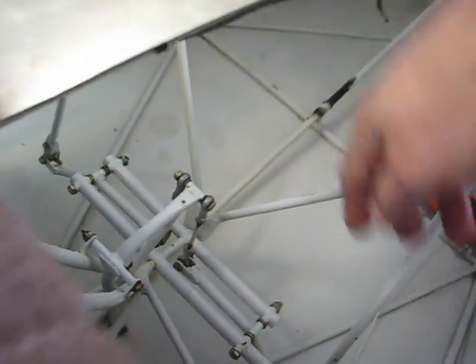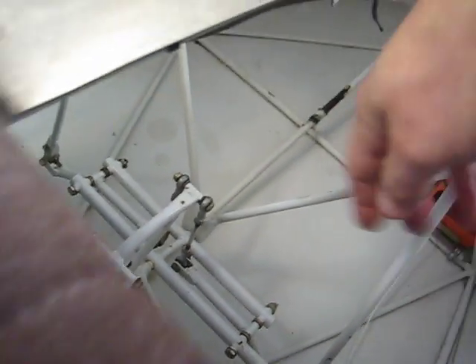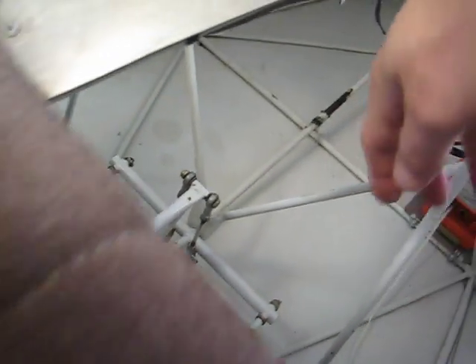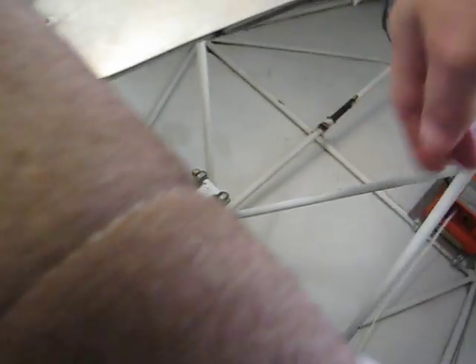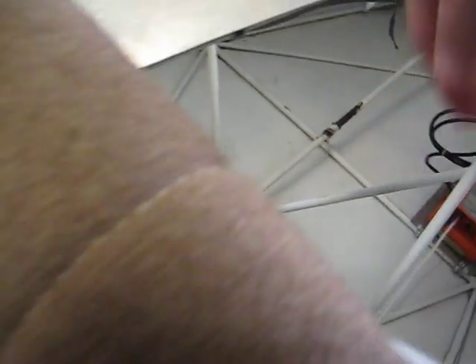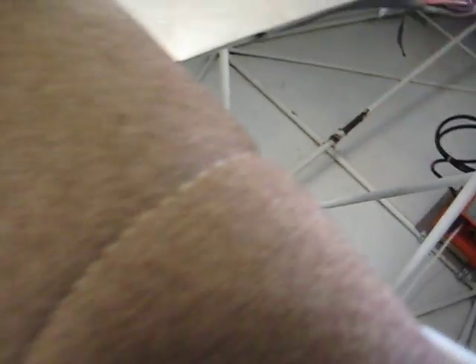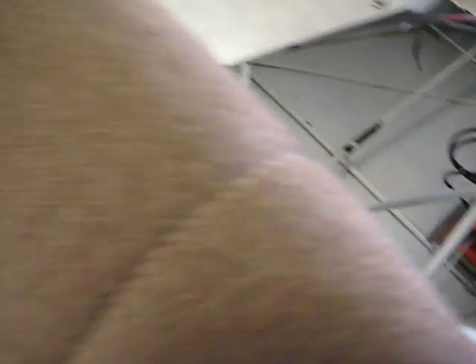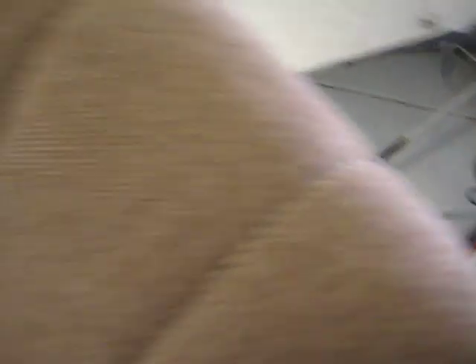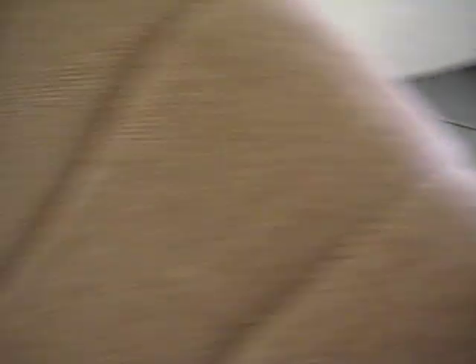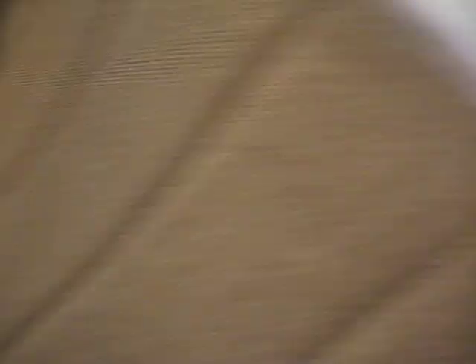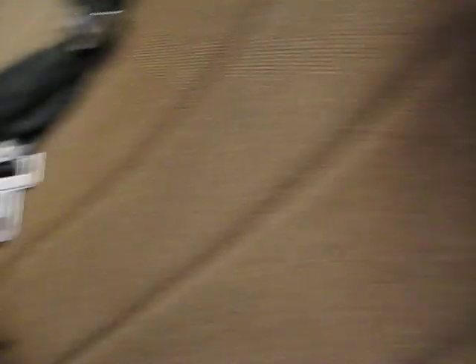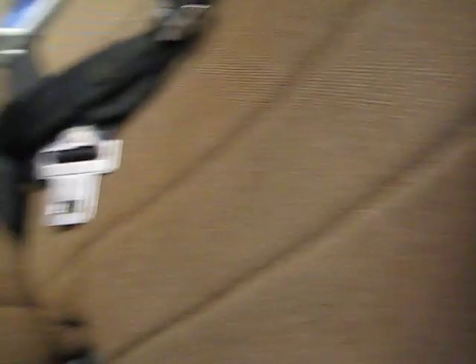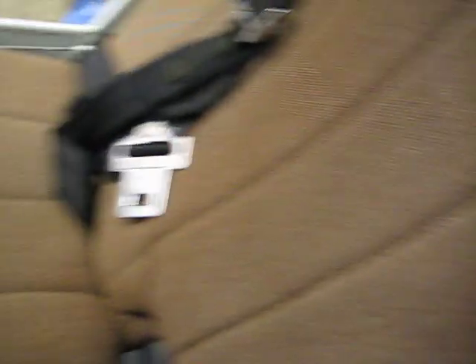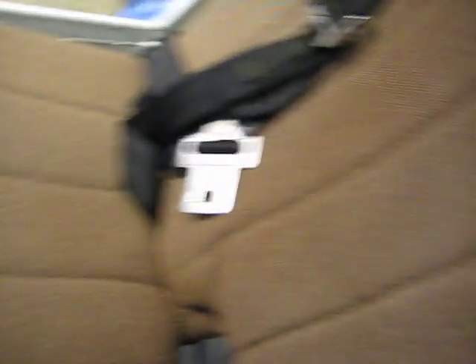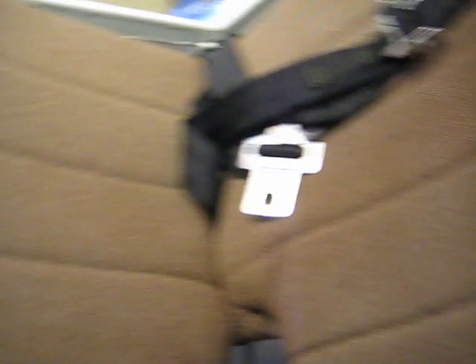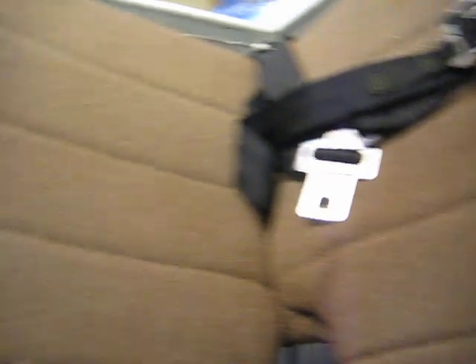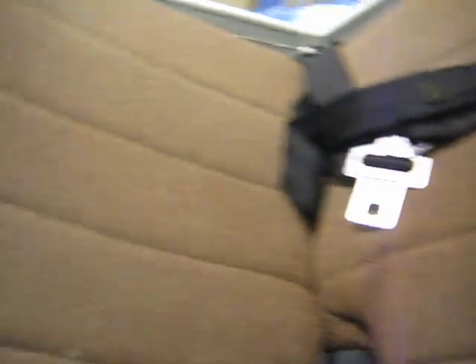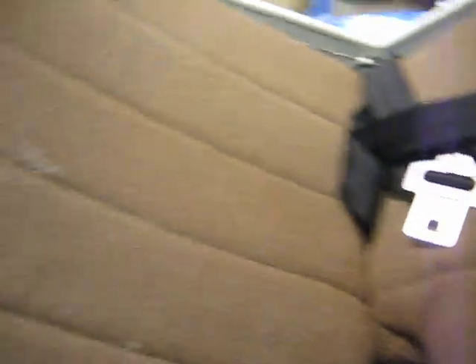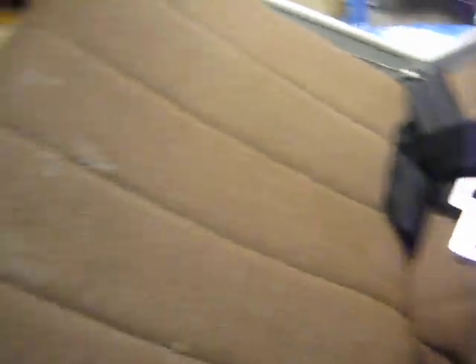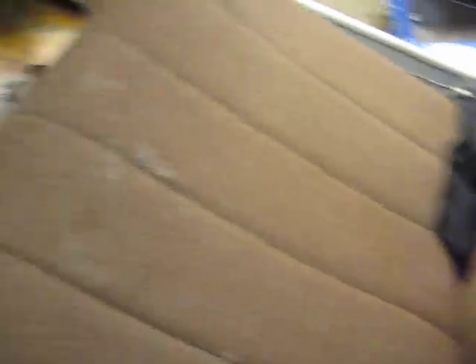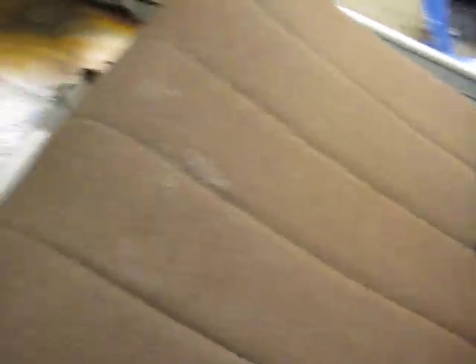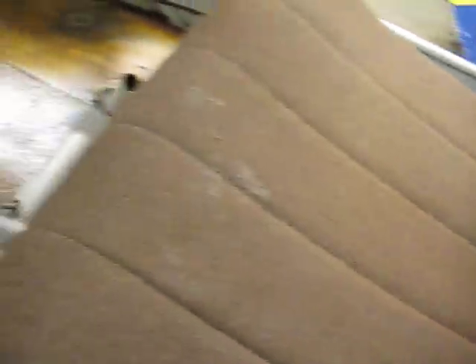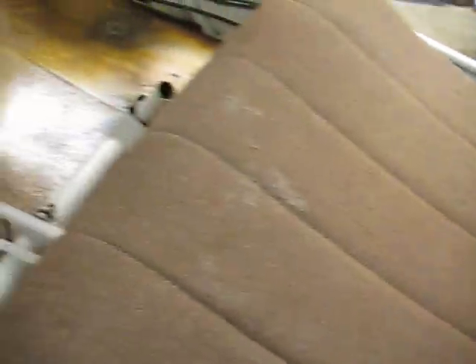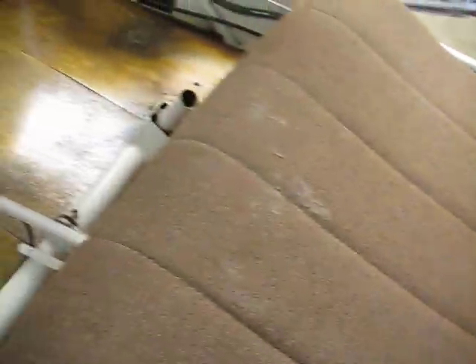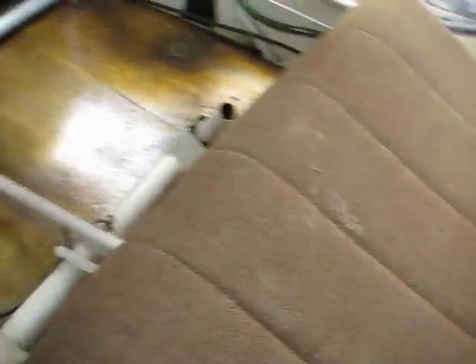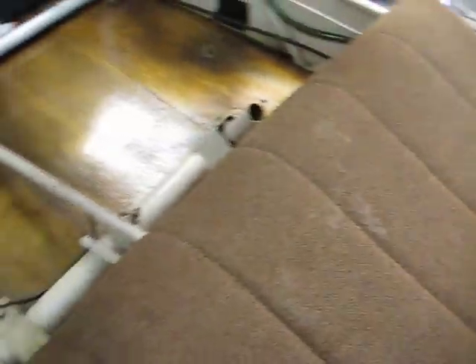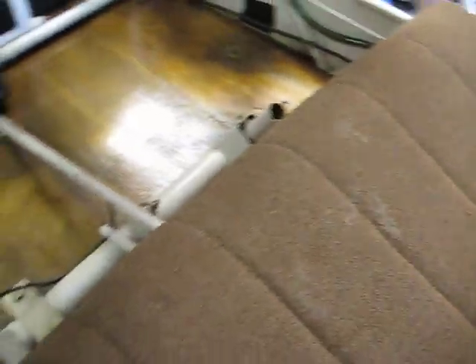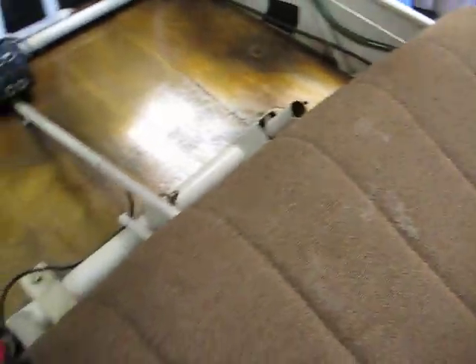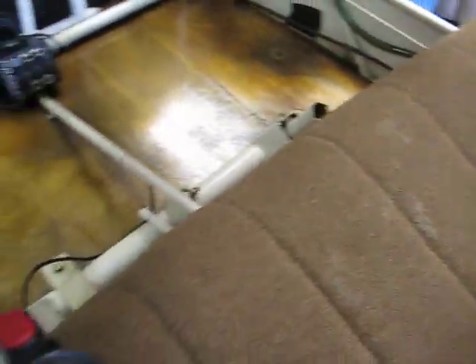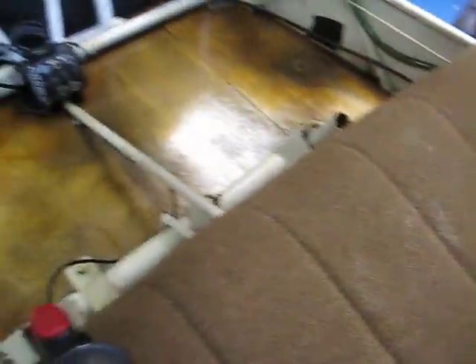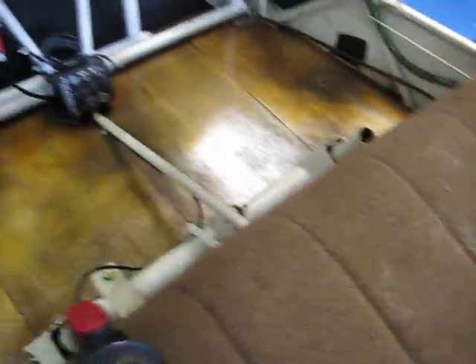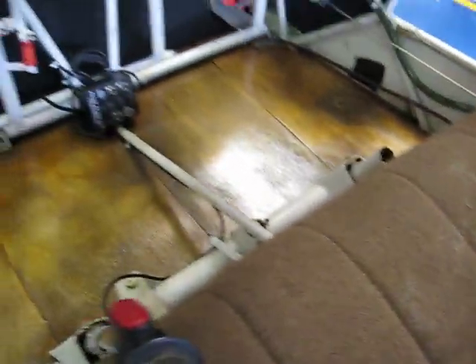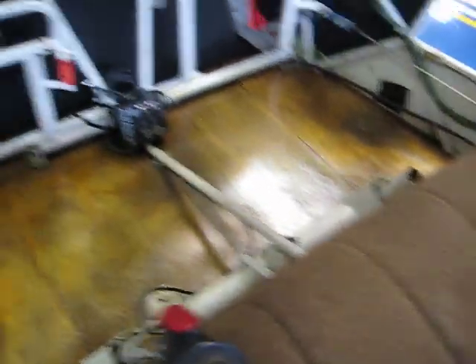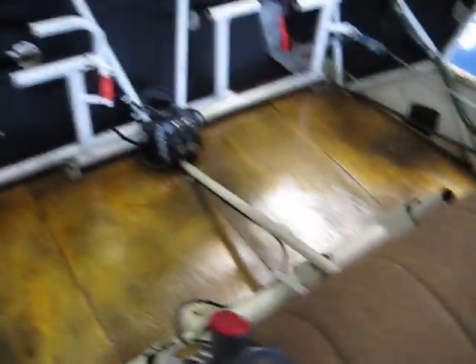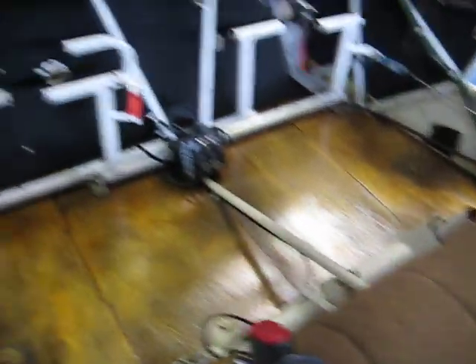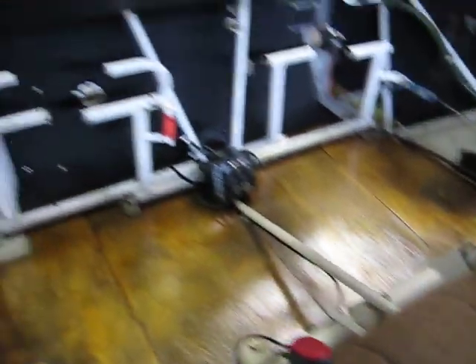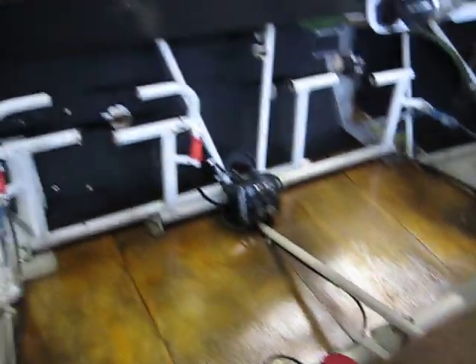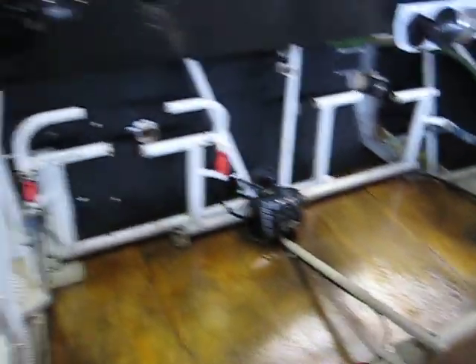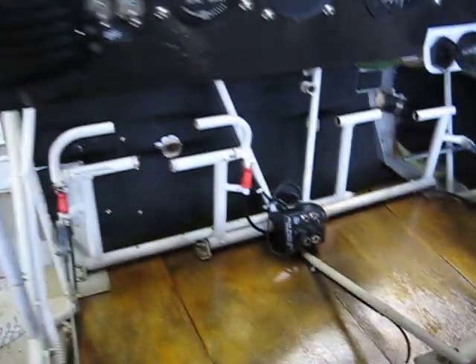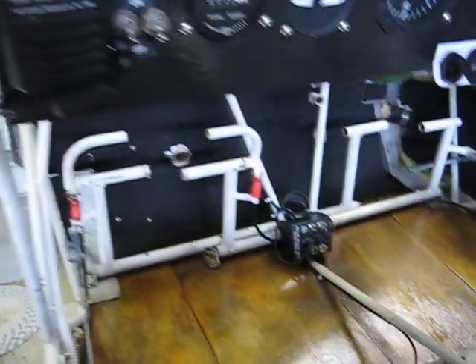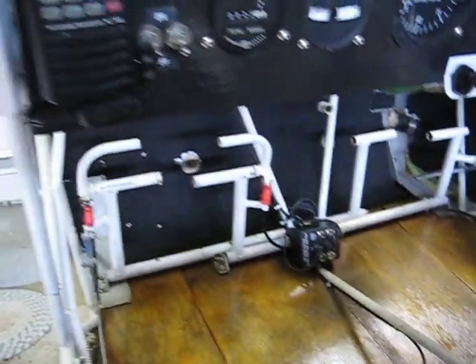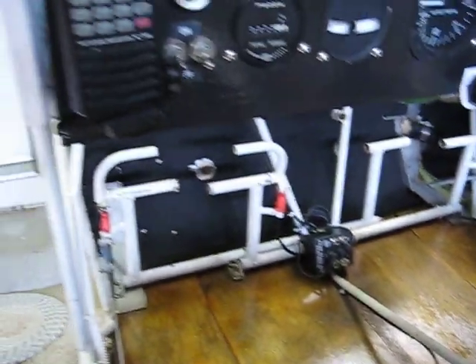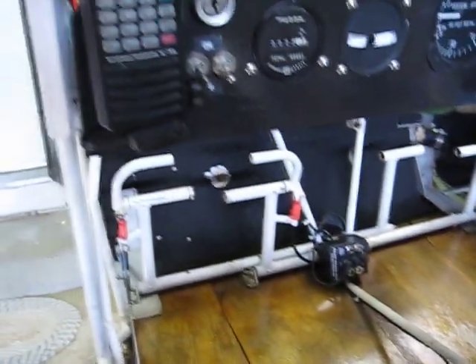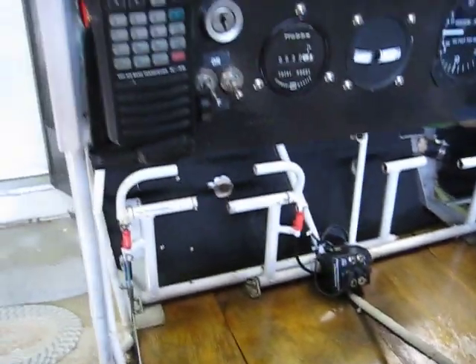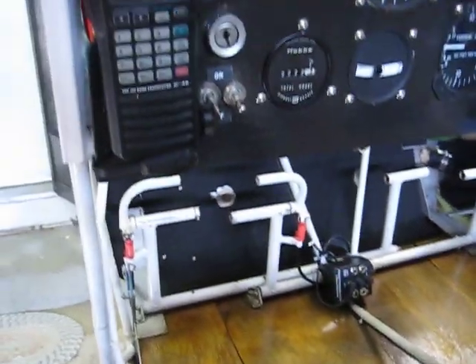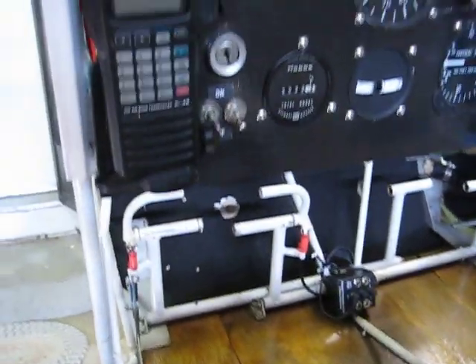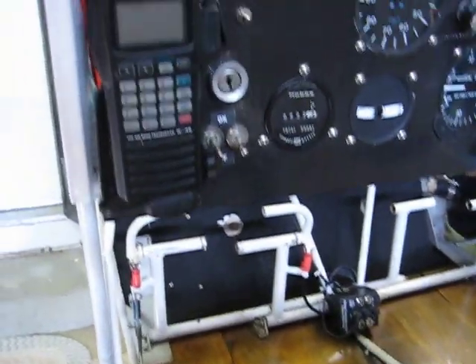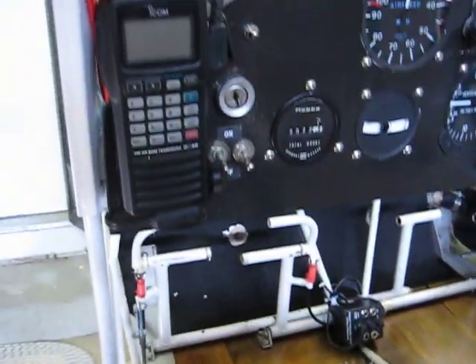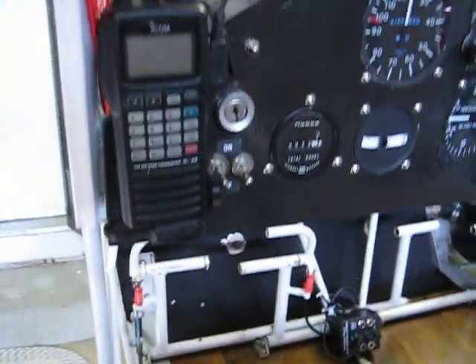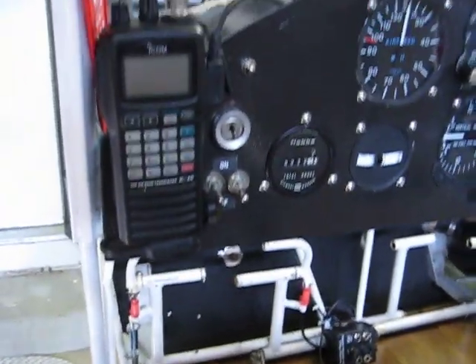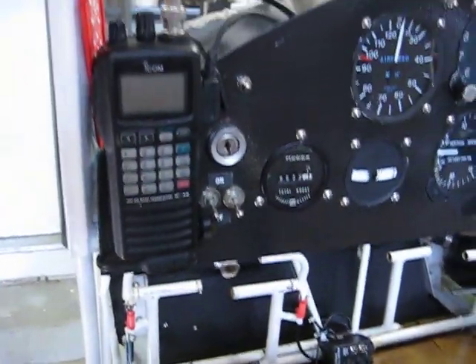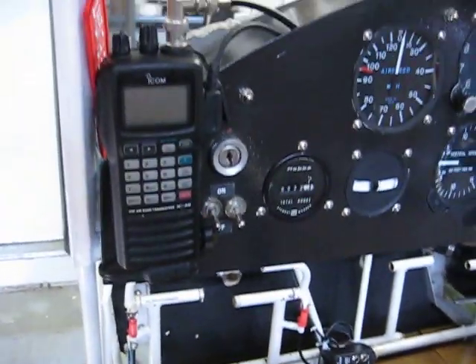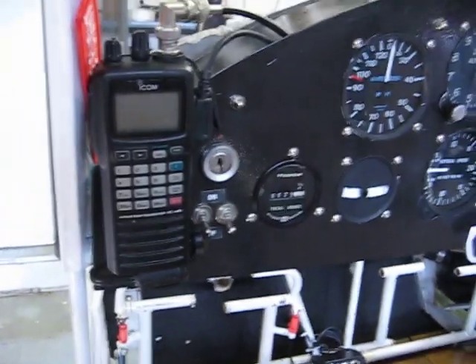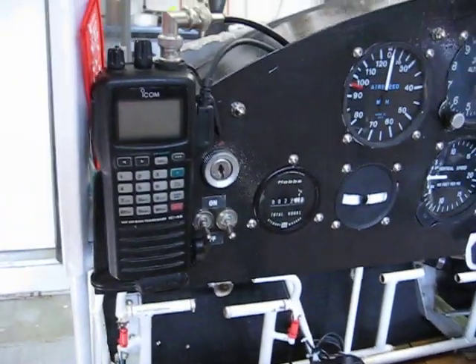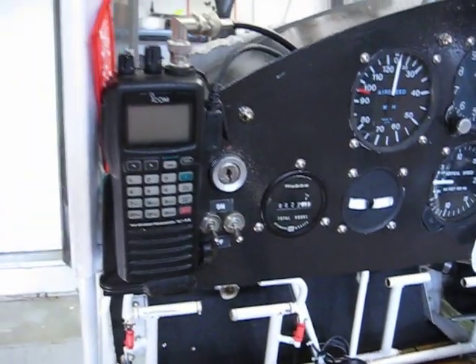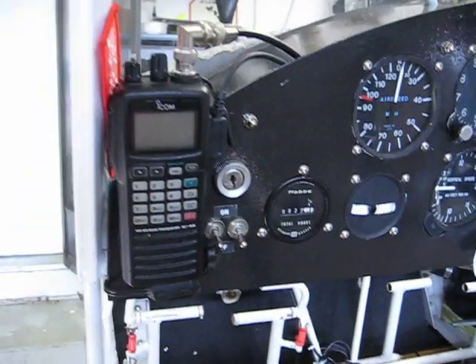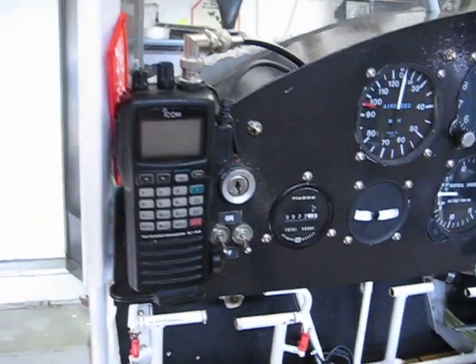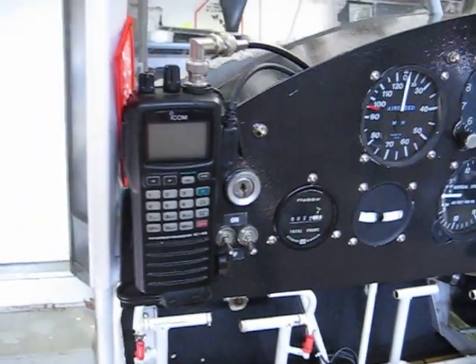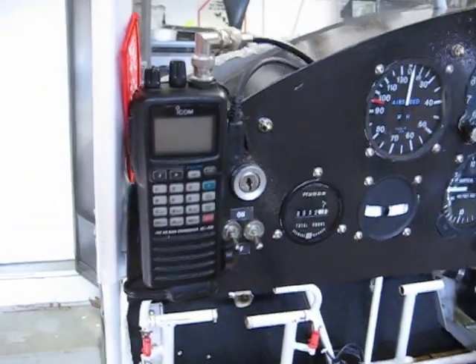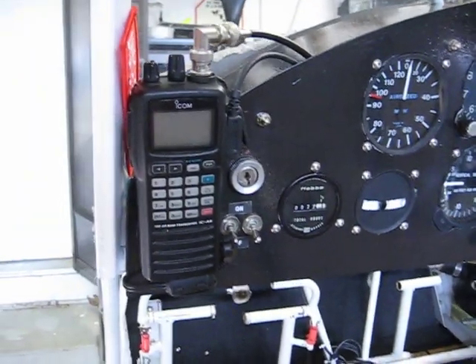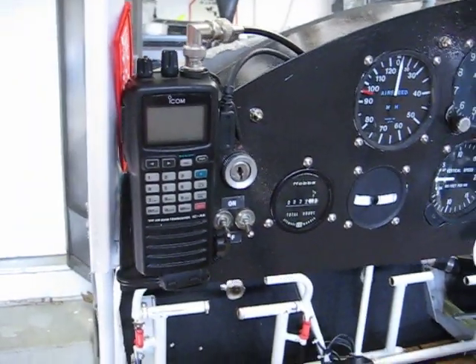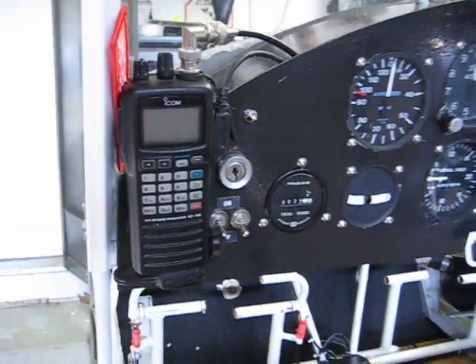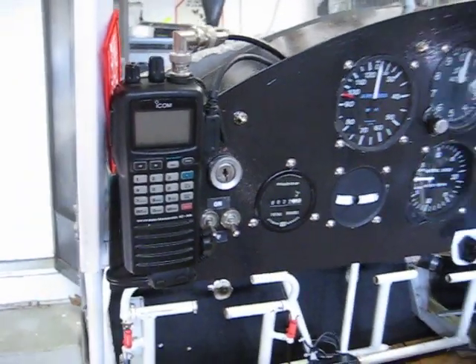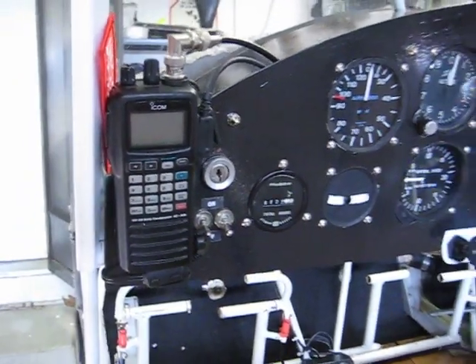I'm curious how you guys have your system rigged. I'll give you a quick tour of my airplane while I've got you on video here.